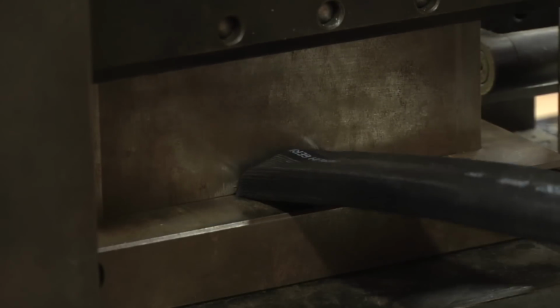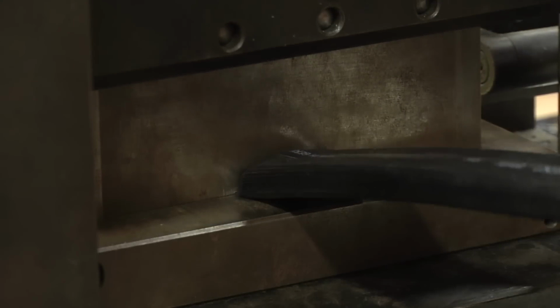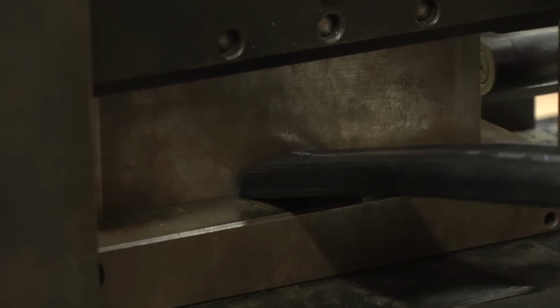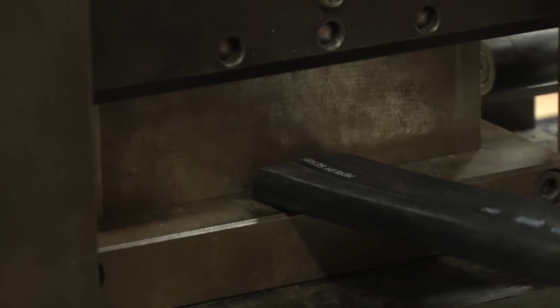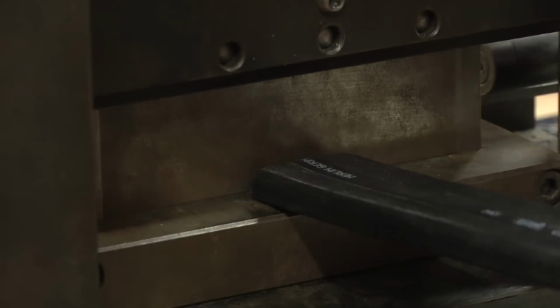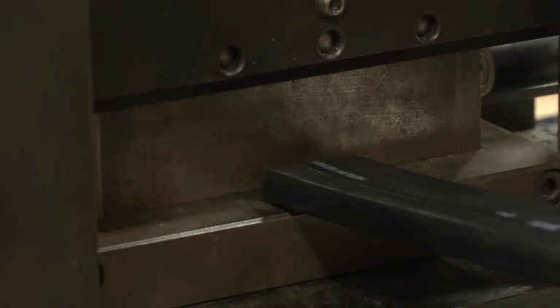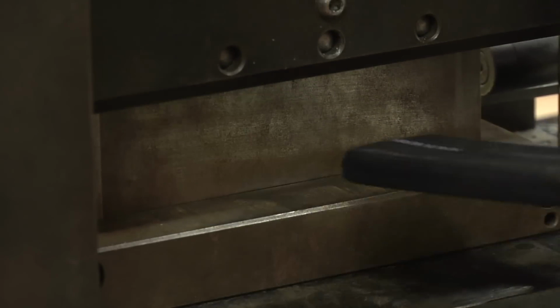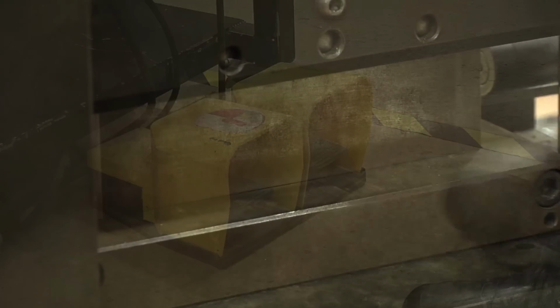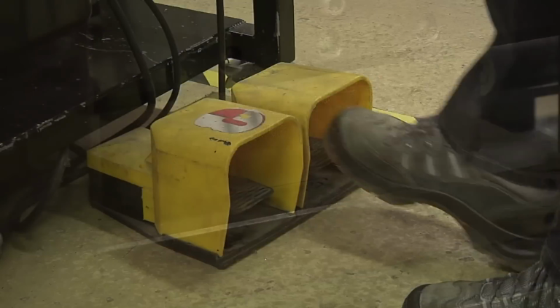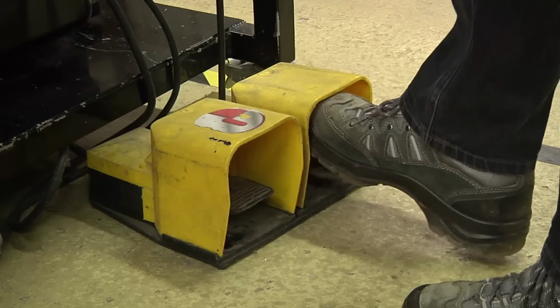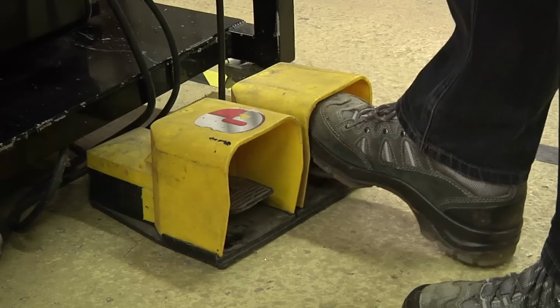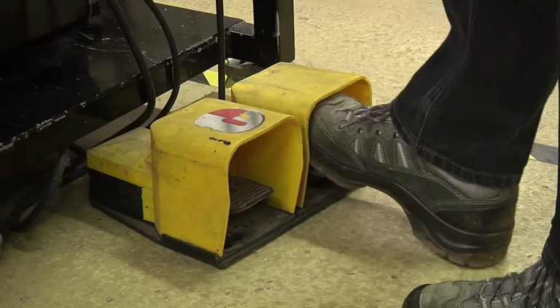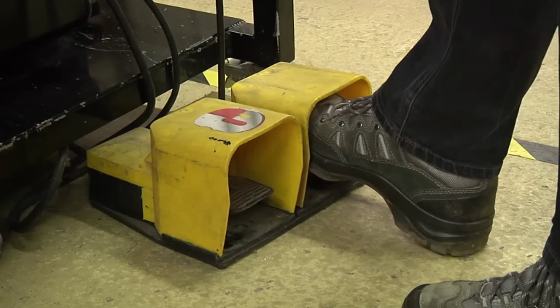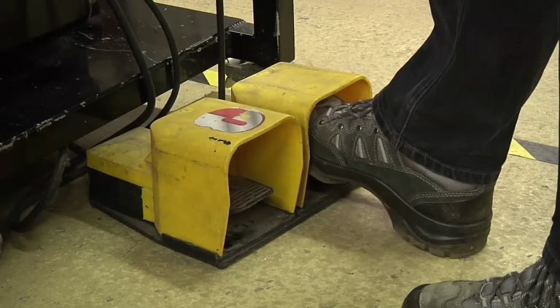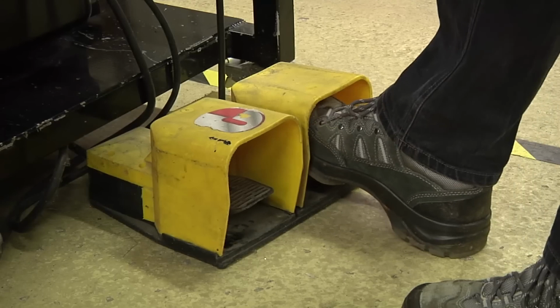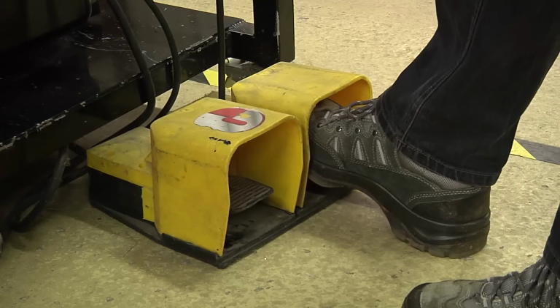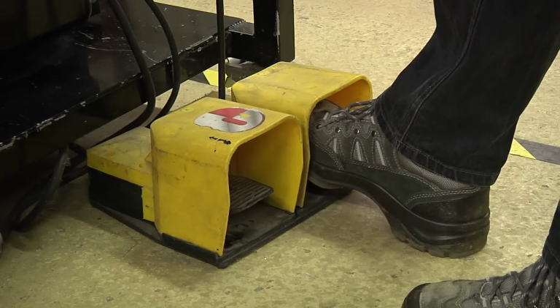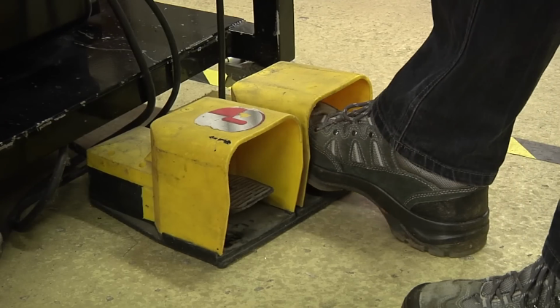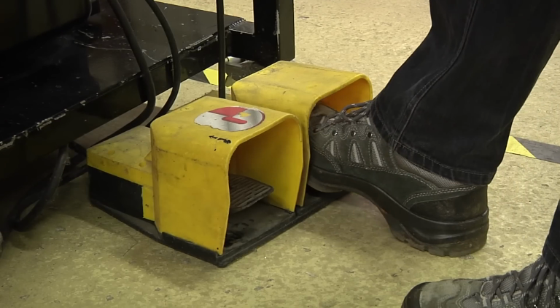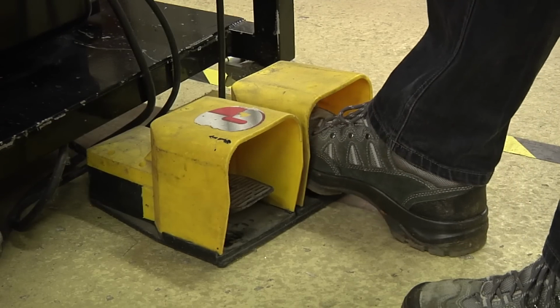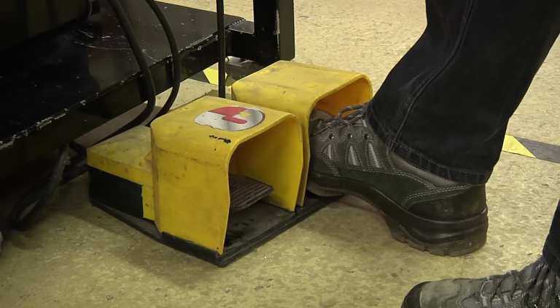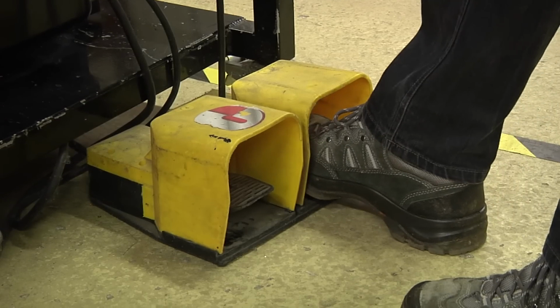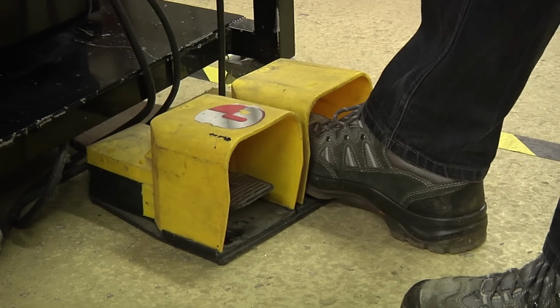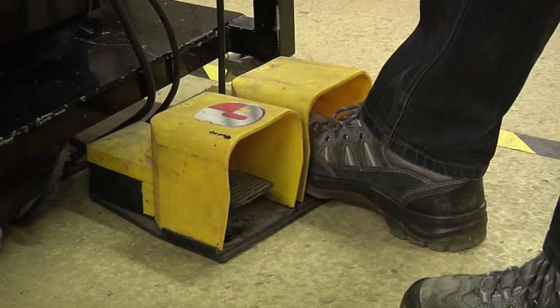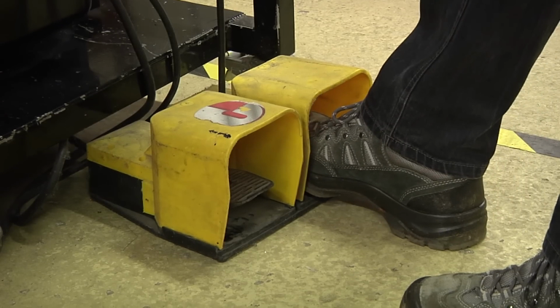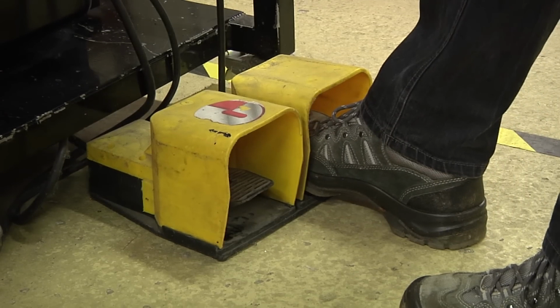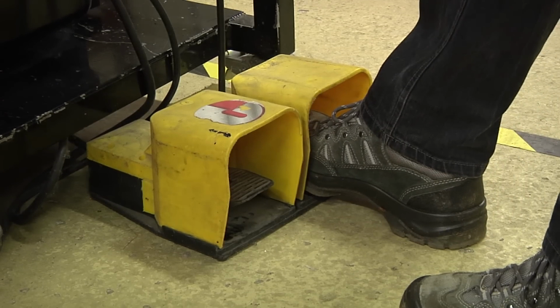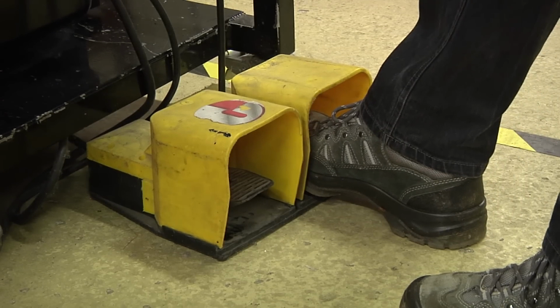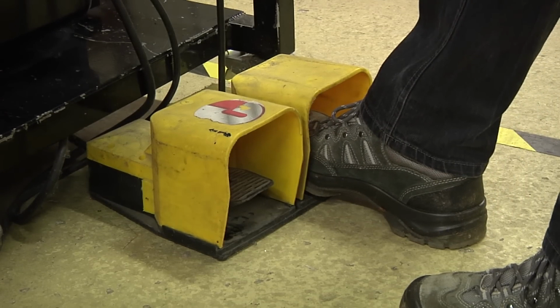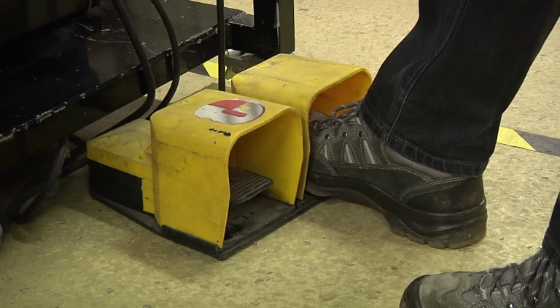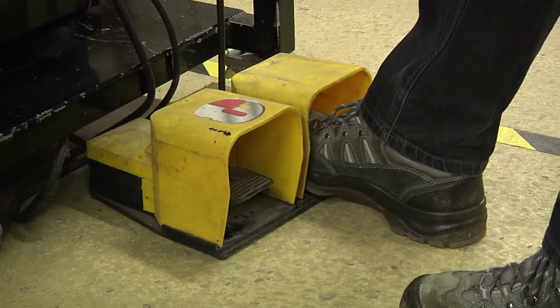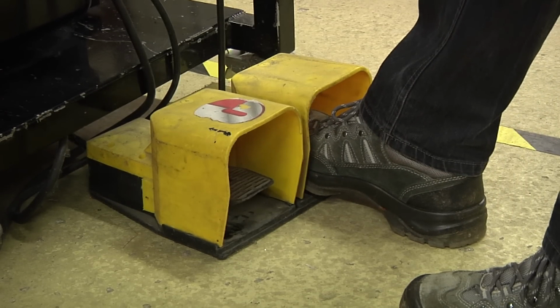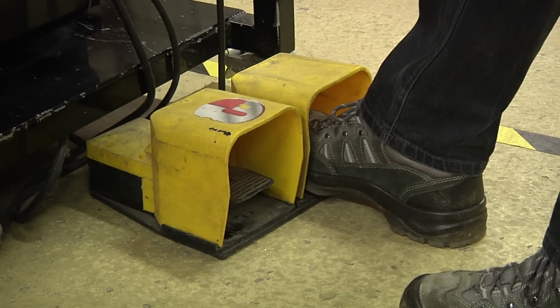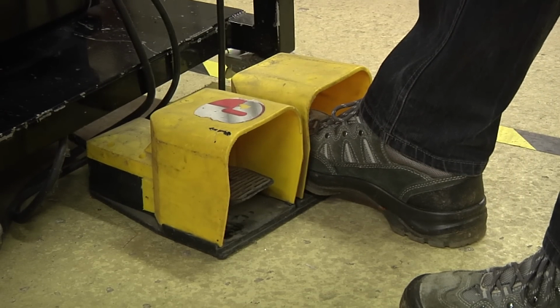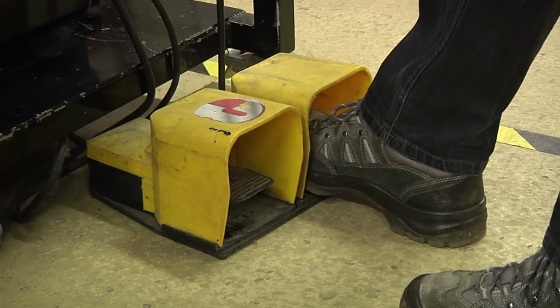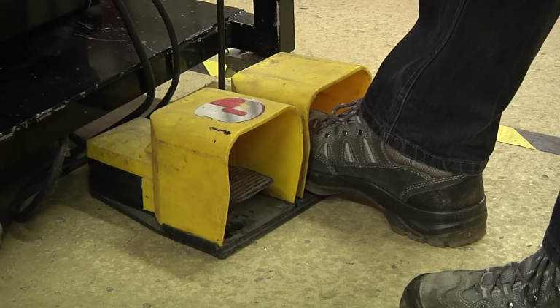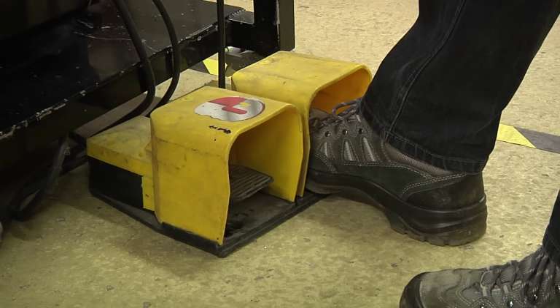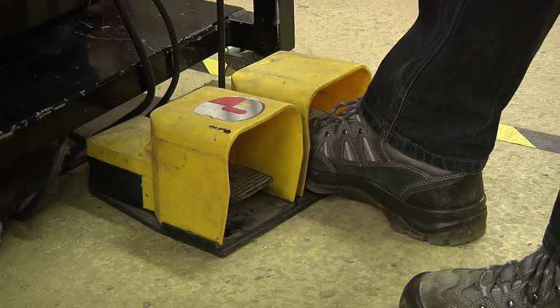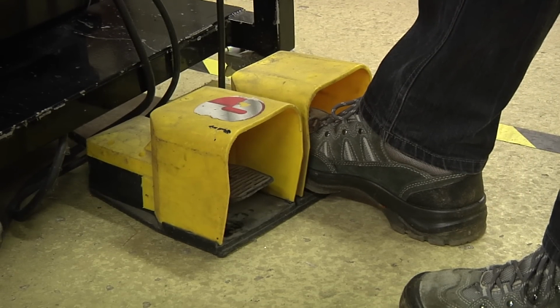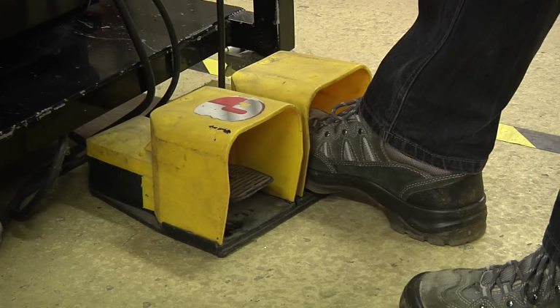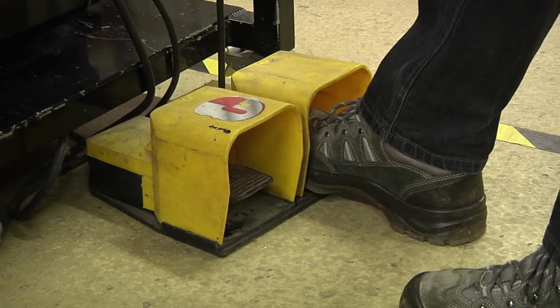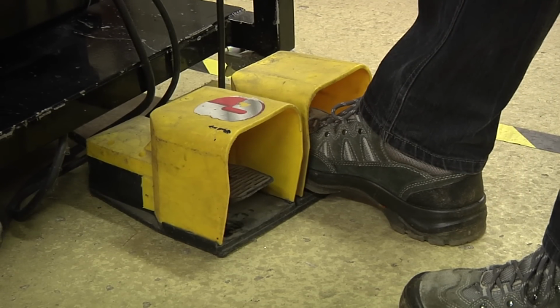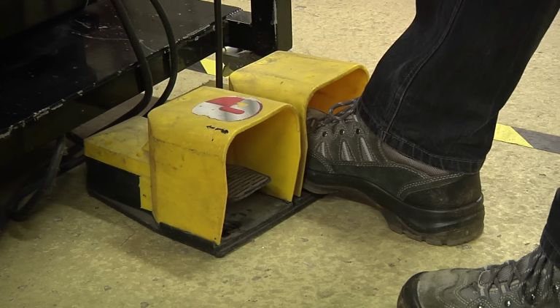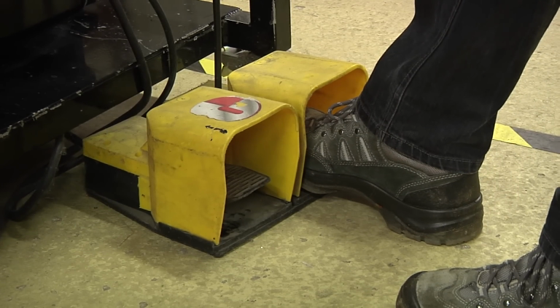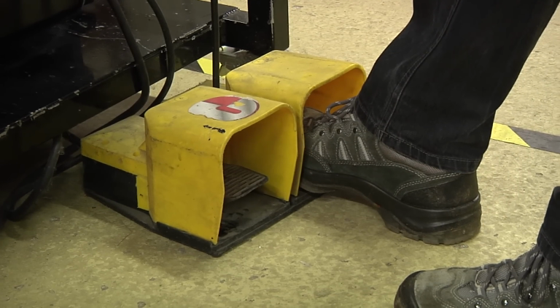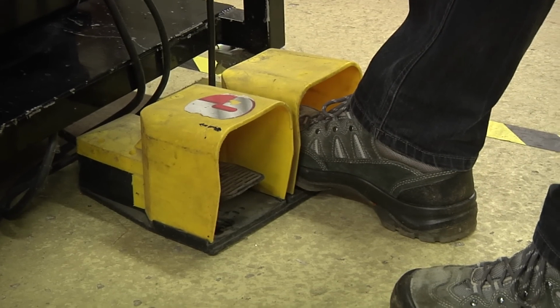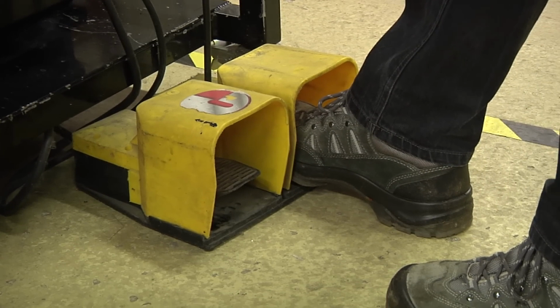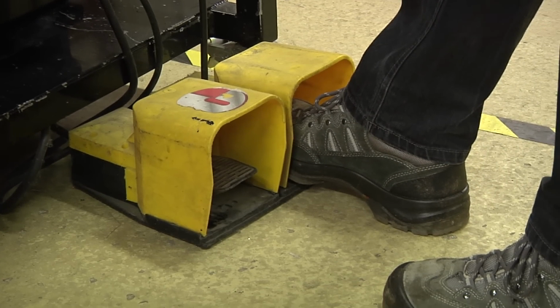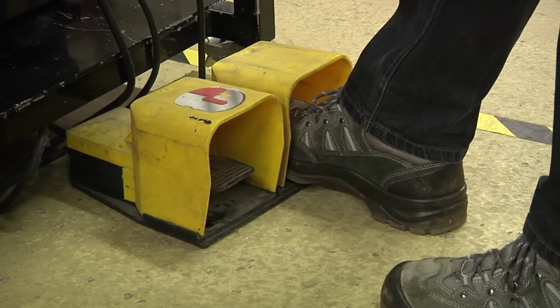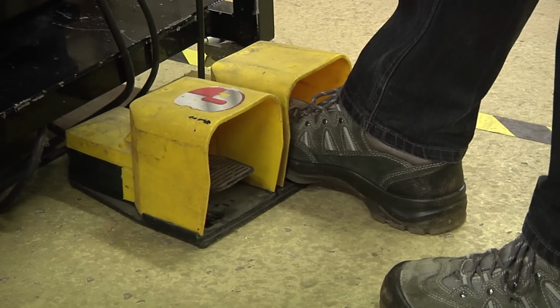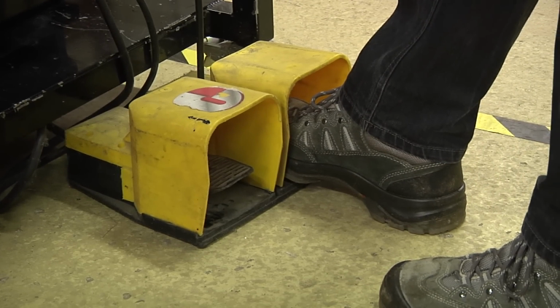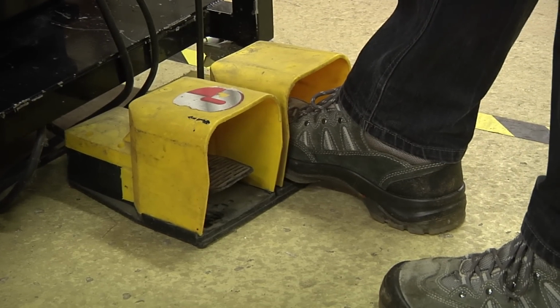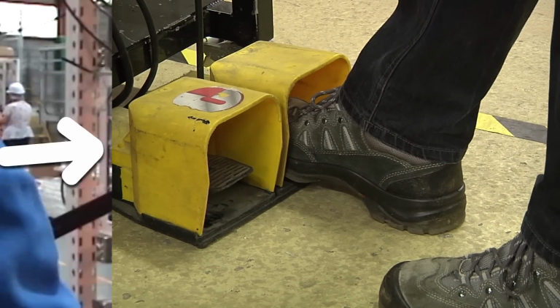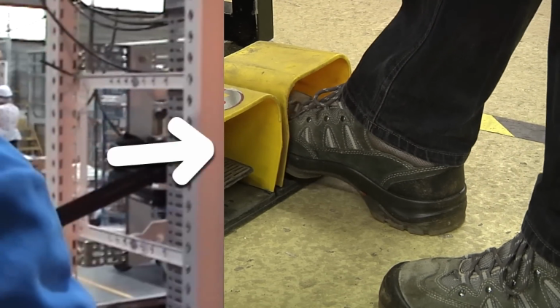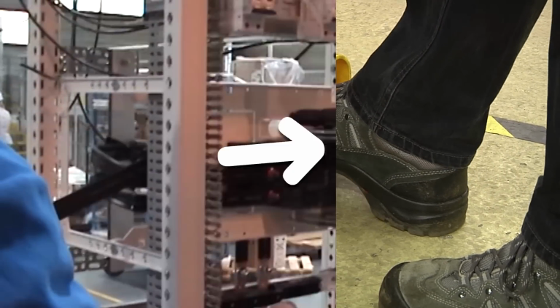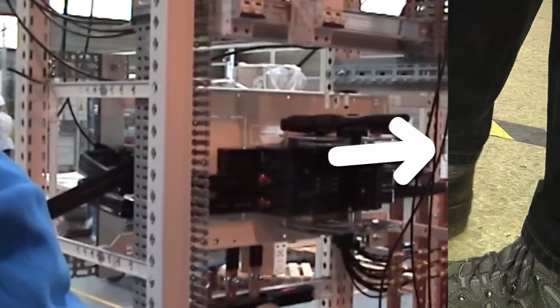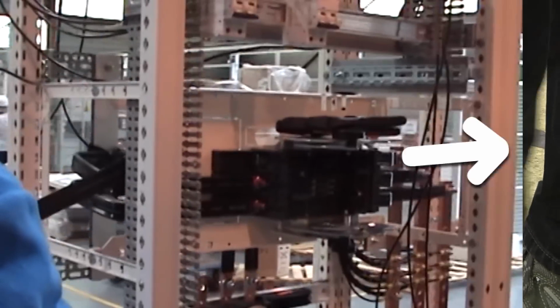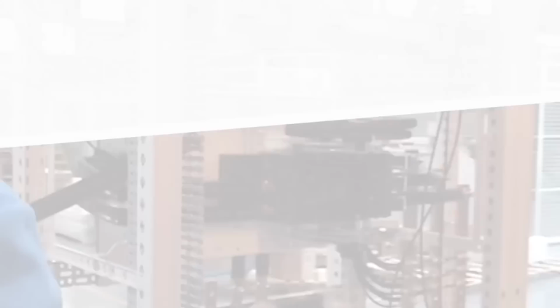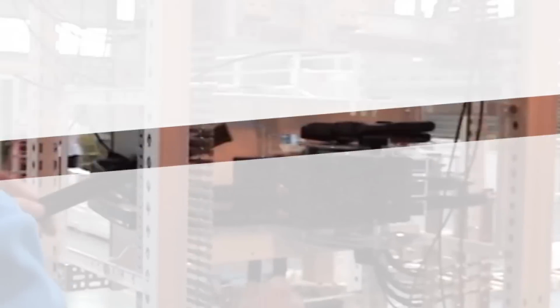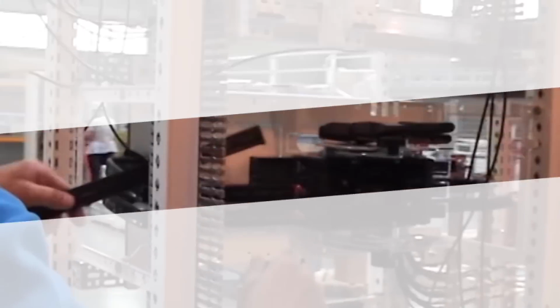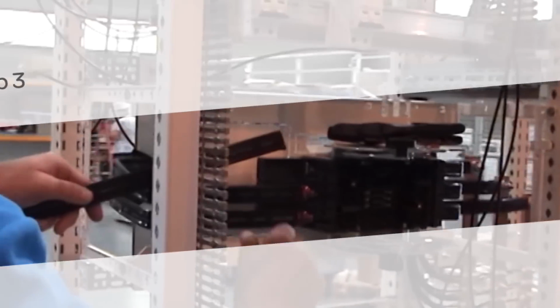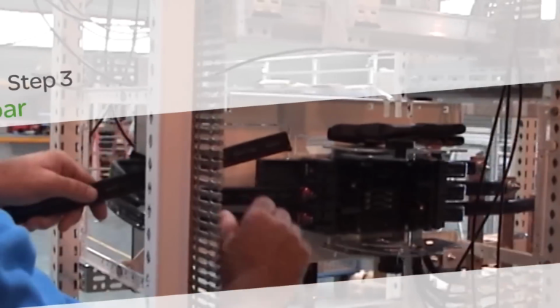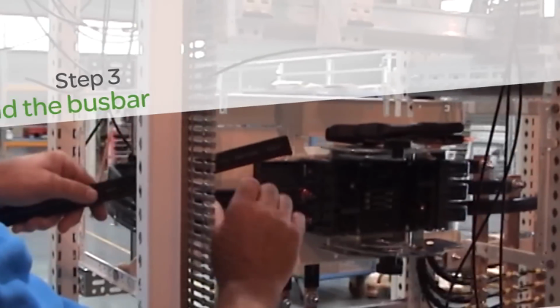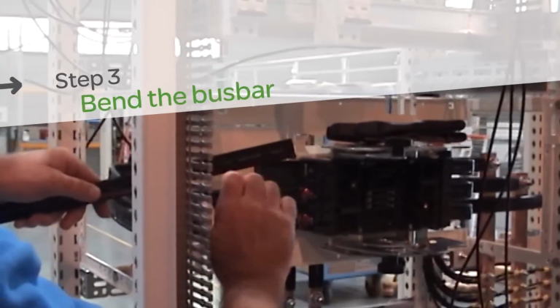Take the necessary safety precautions at every step. For example, remember to wear your safety shoes.